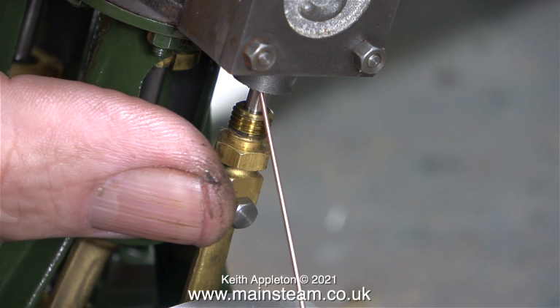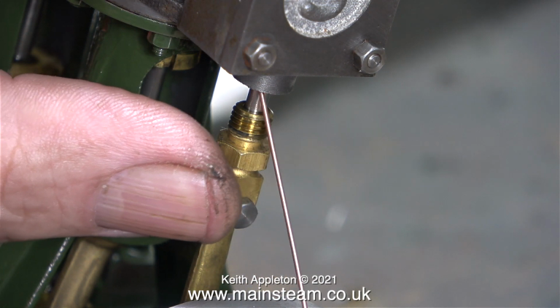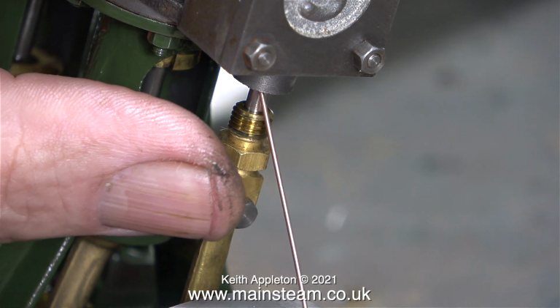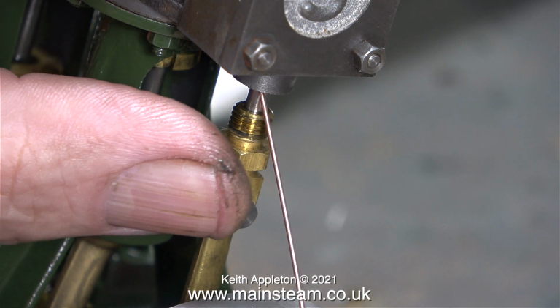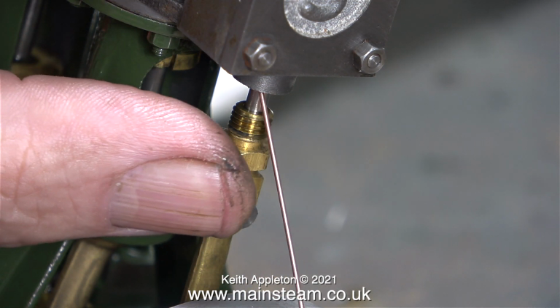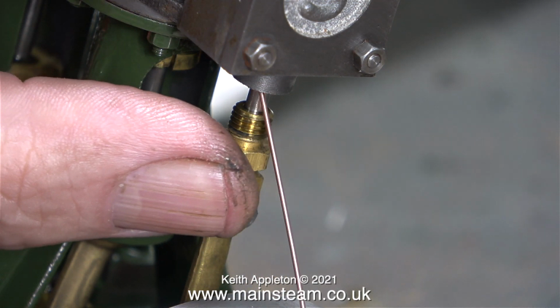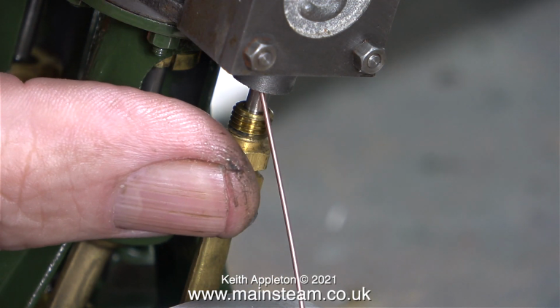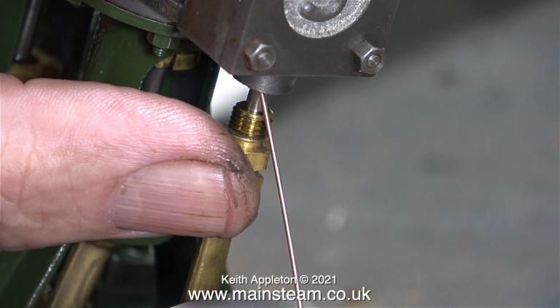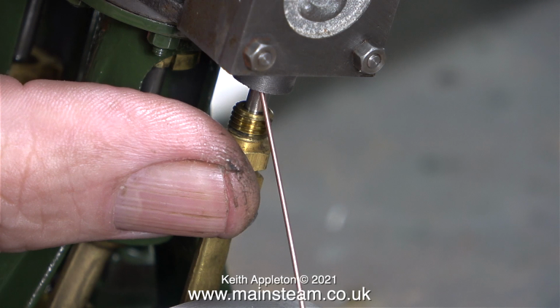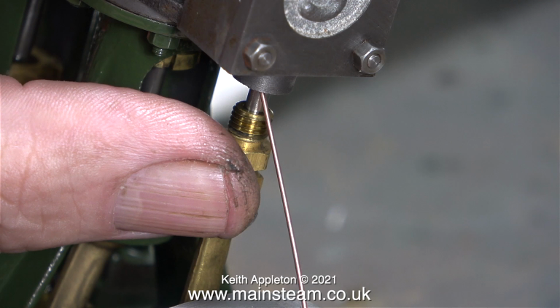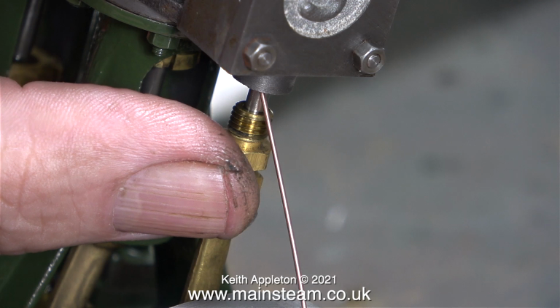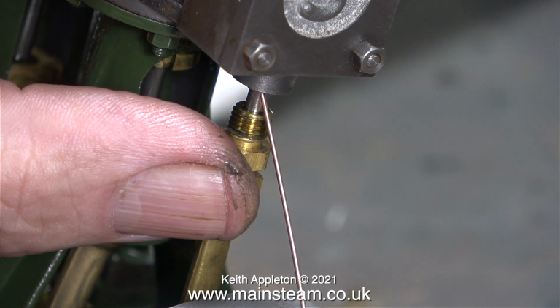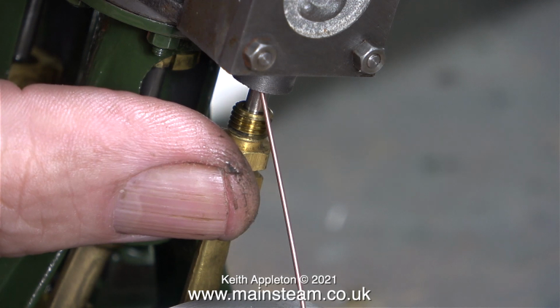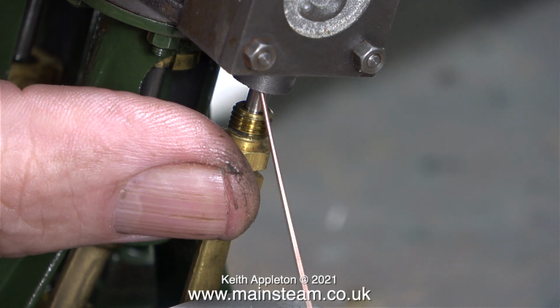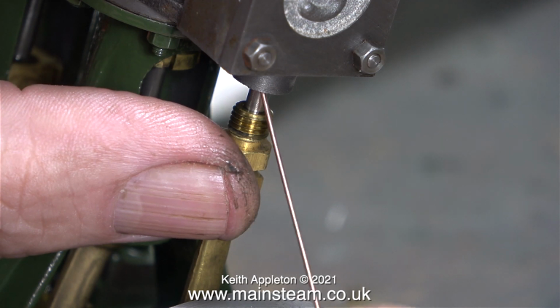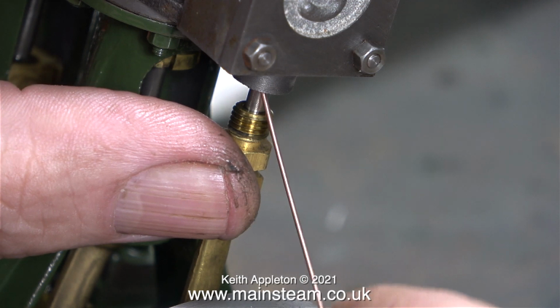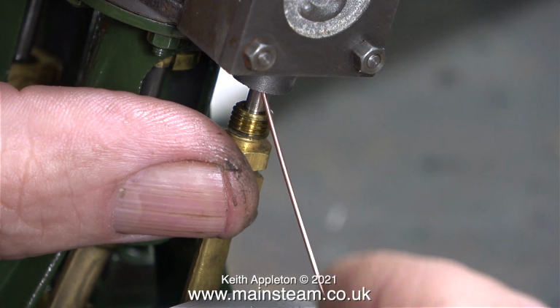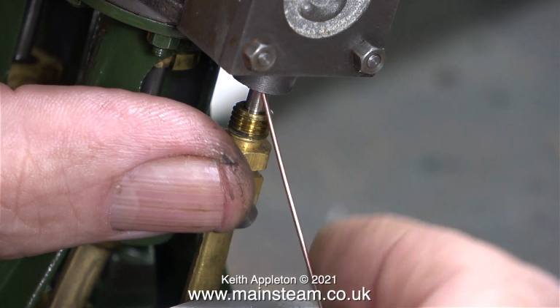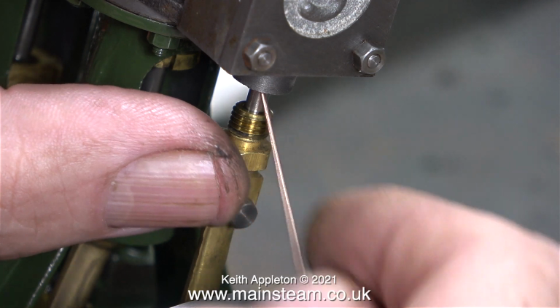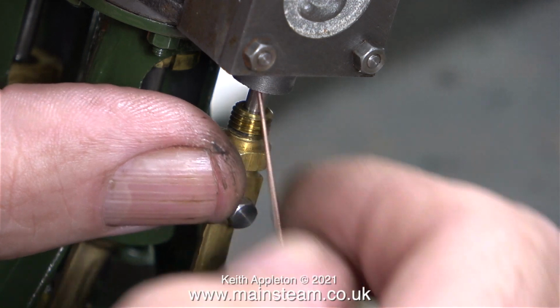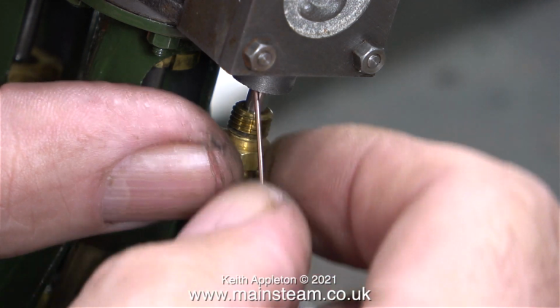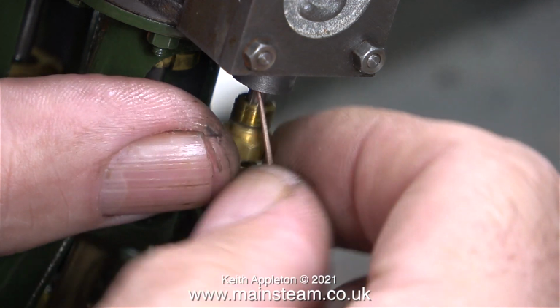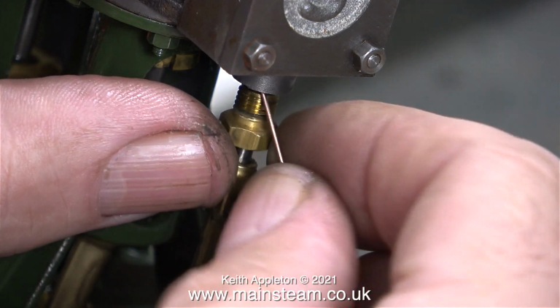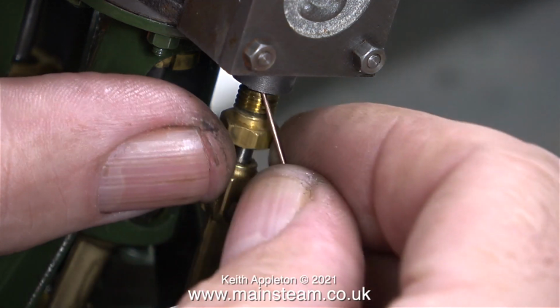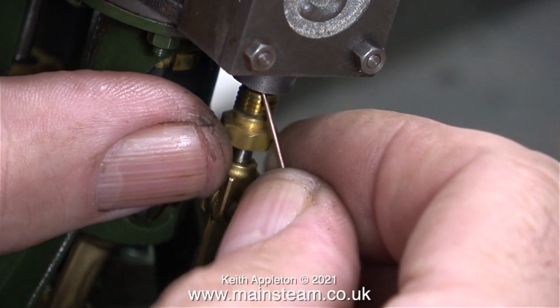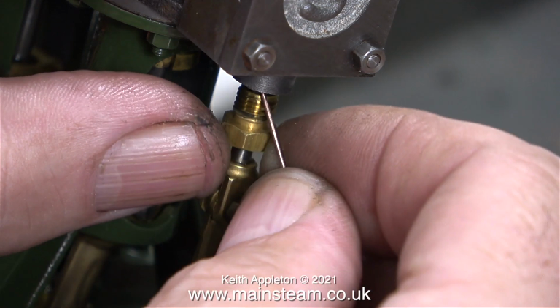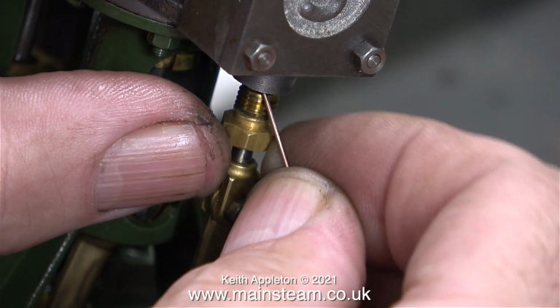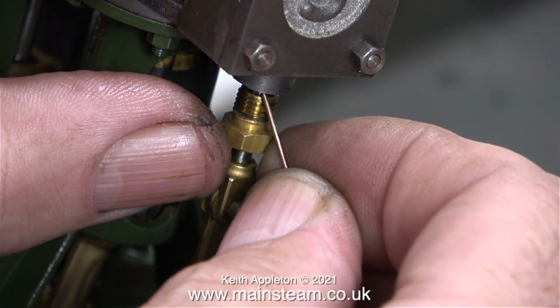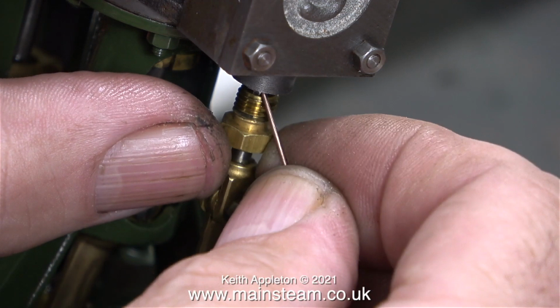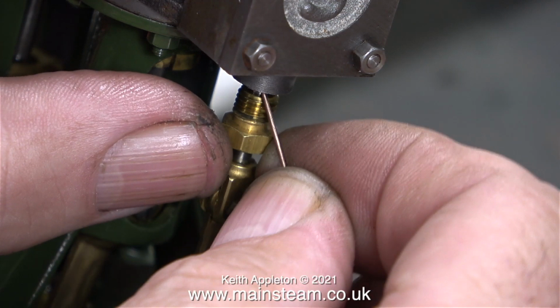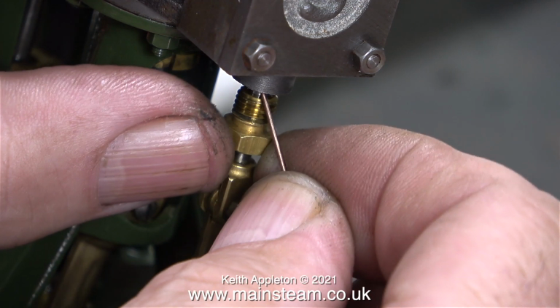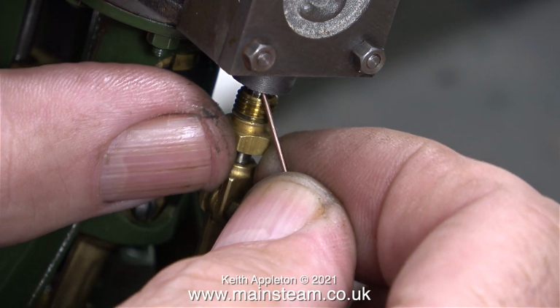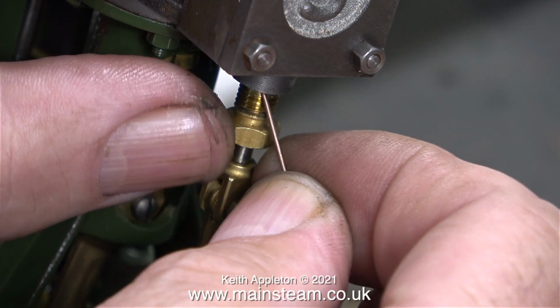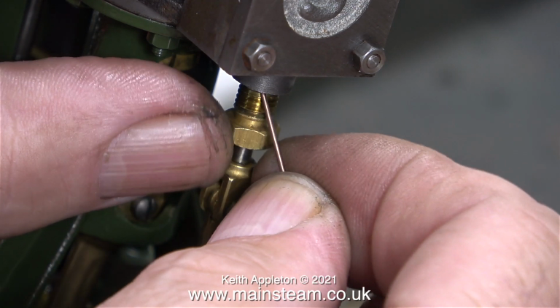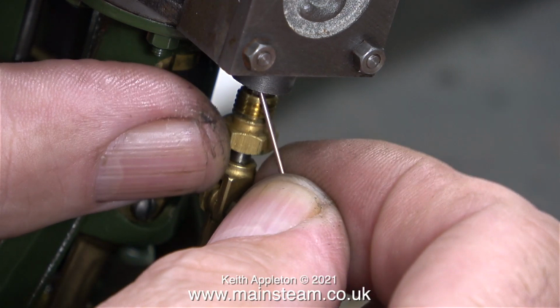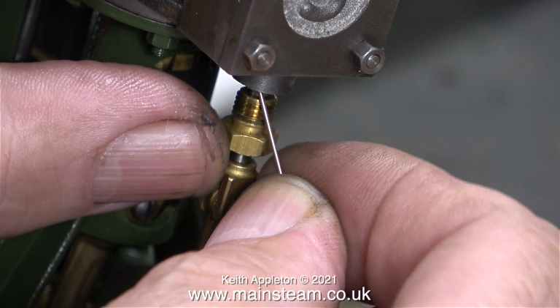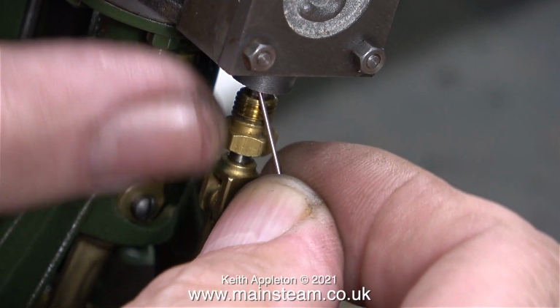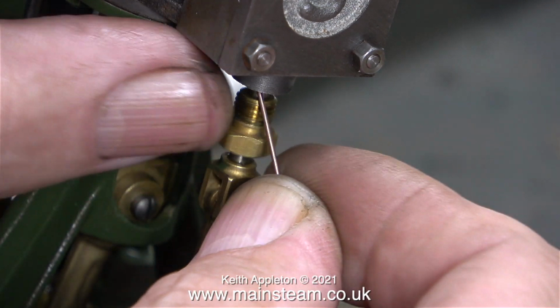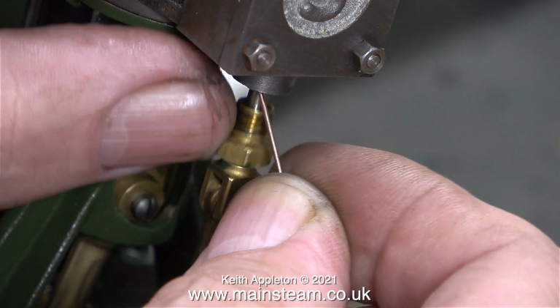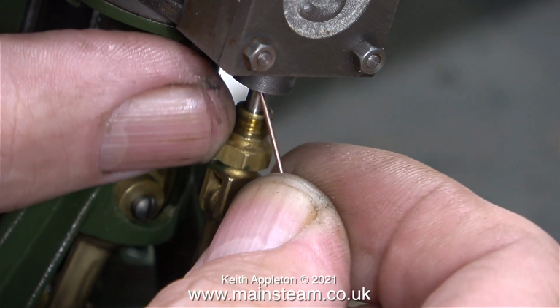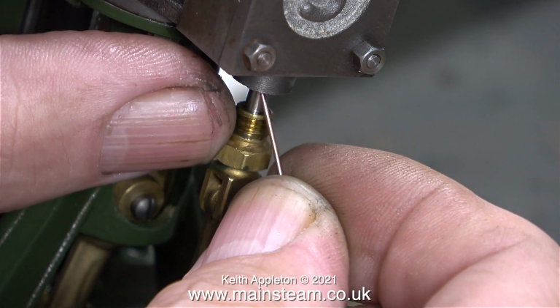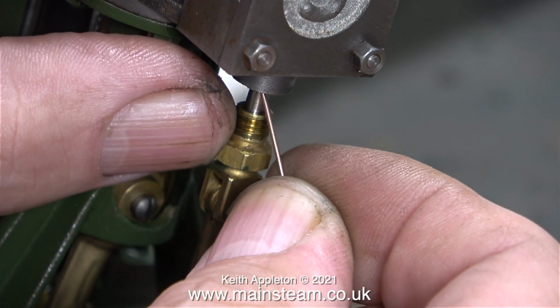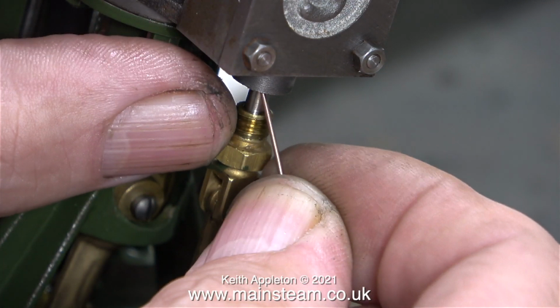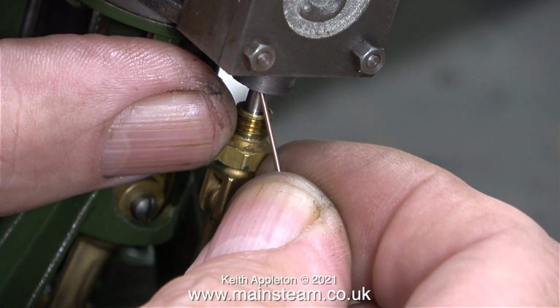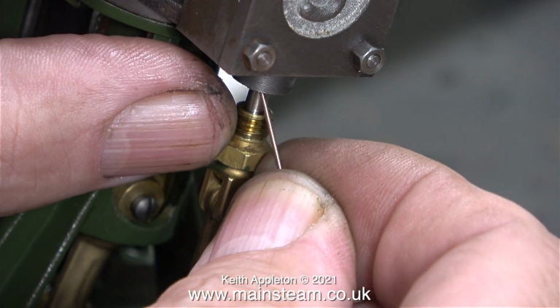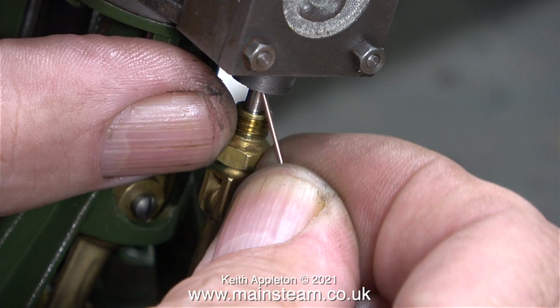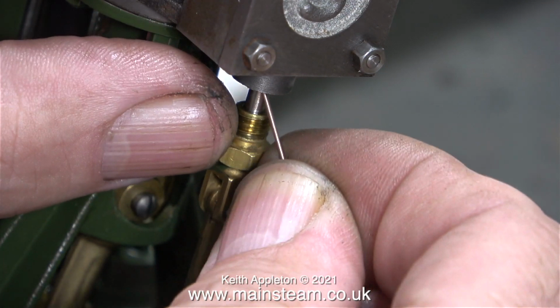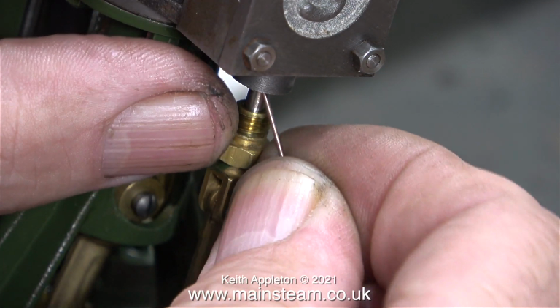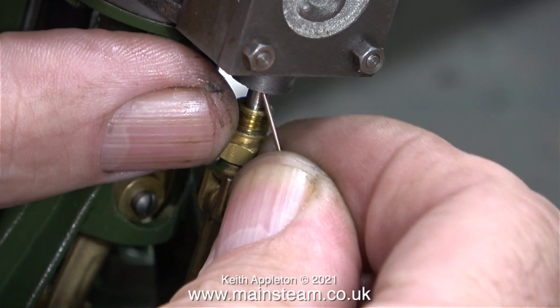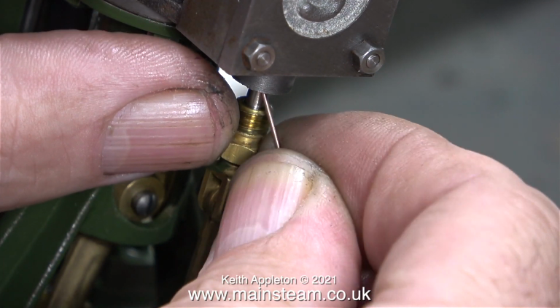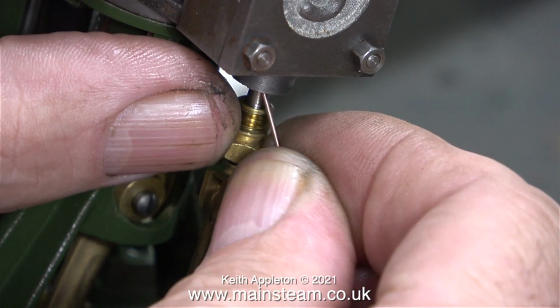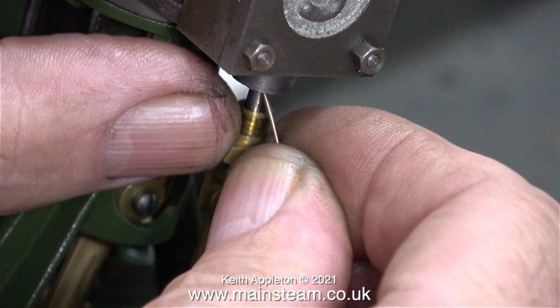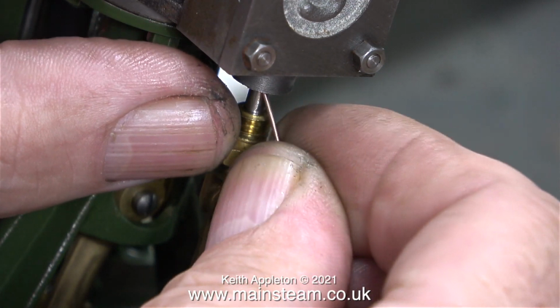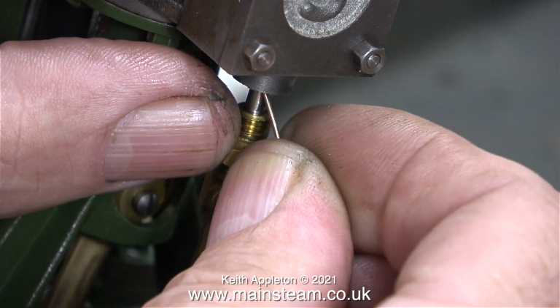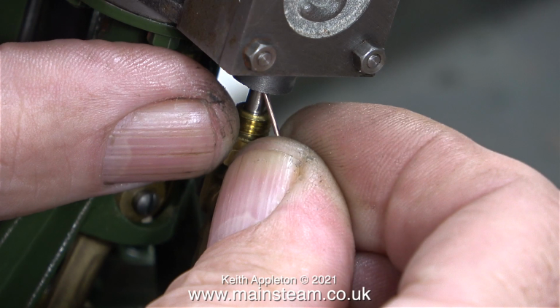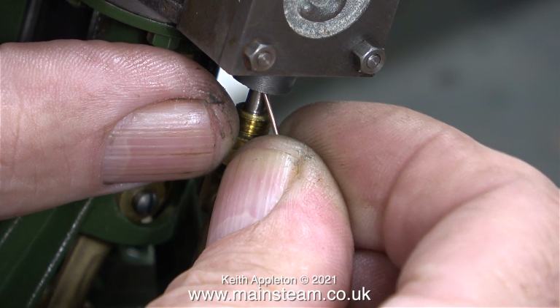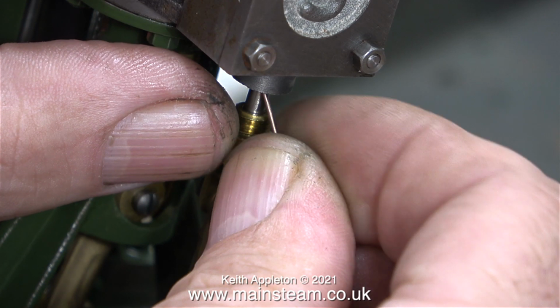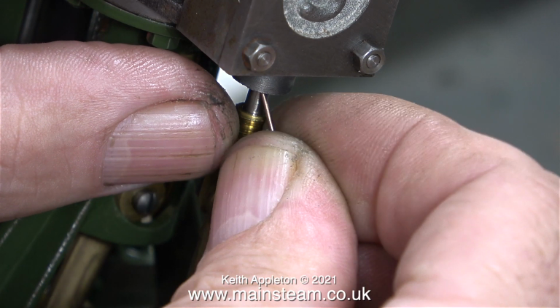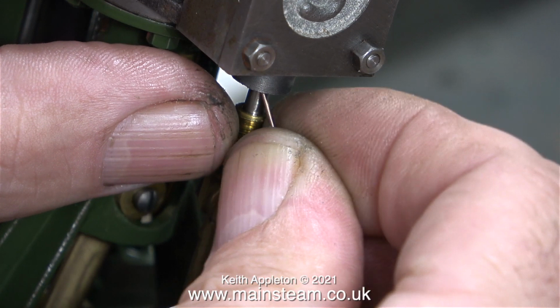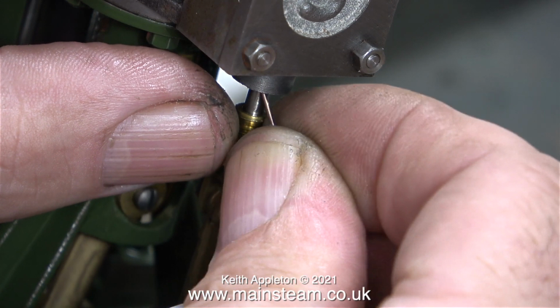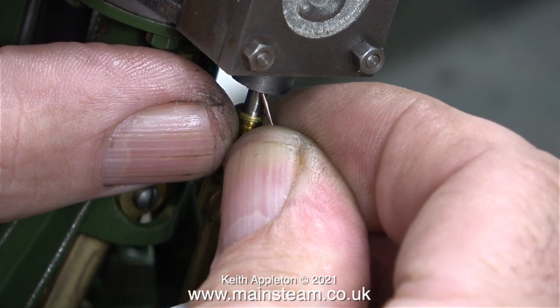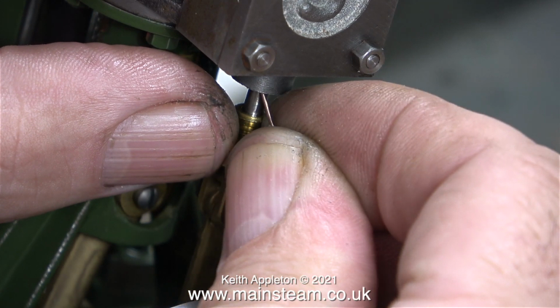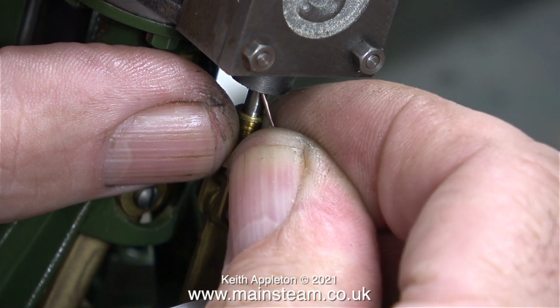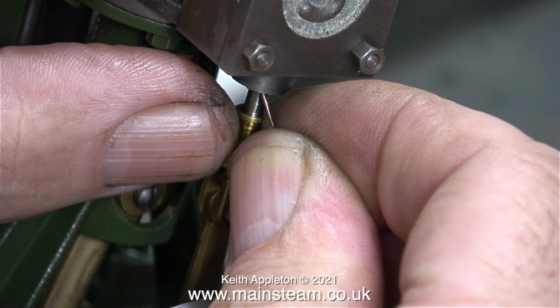Here's the tool in action. I'm poking it into the stuffing gland to see if there's any gland packing in there, and it doesn't feel like there is.